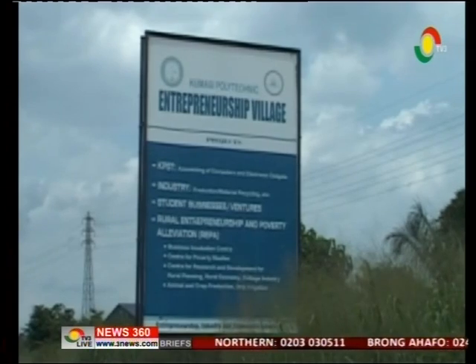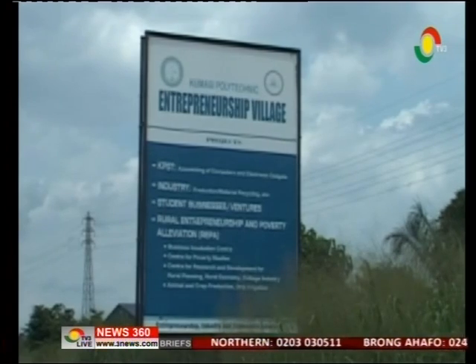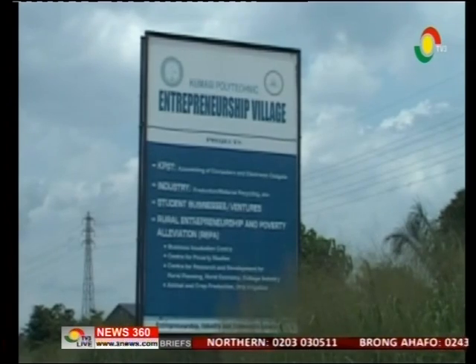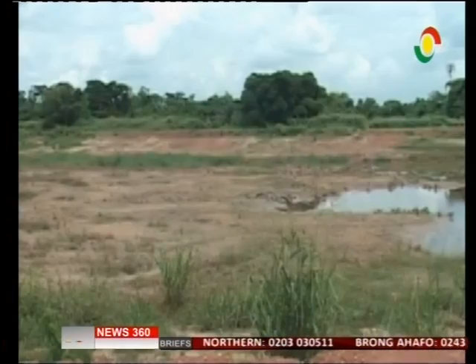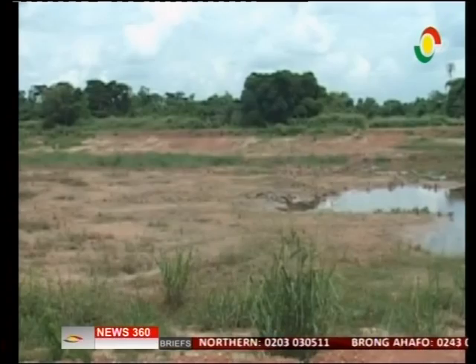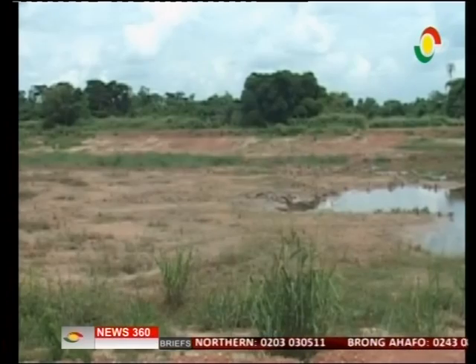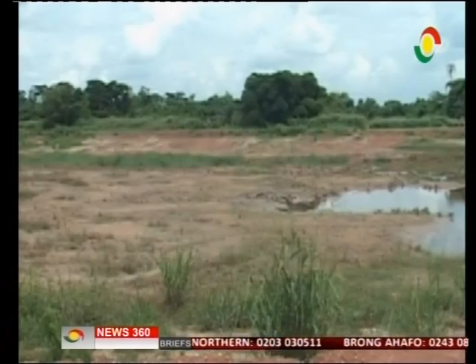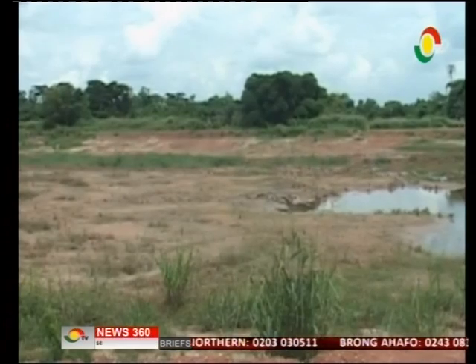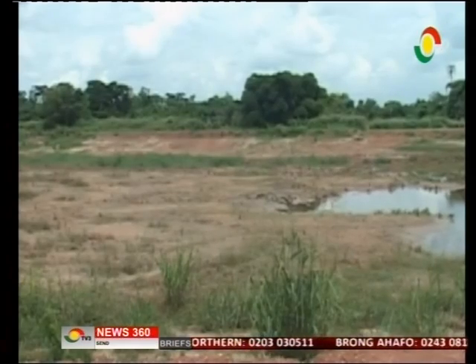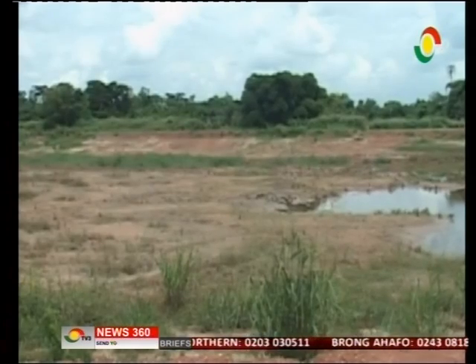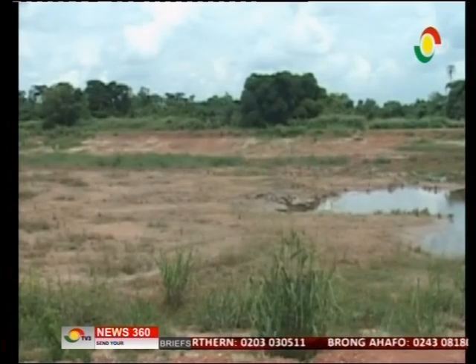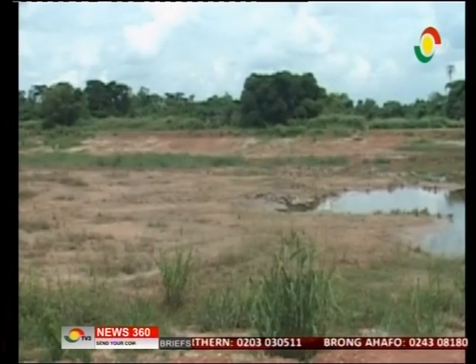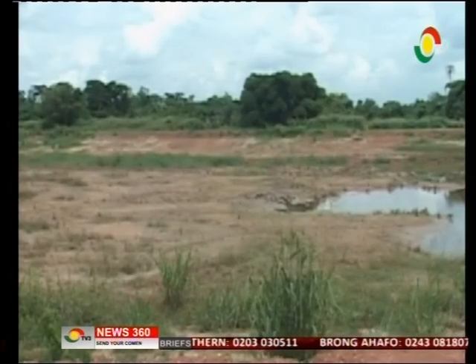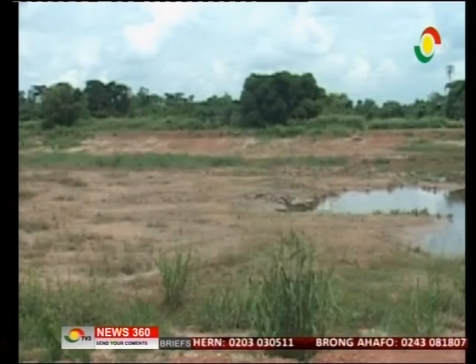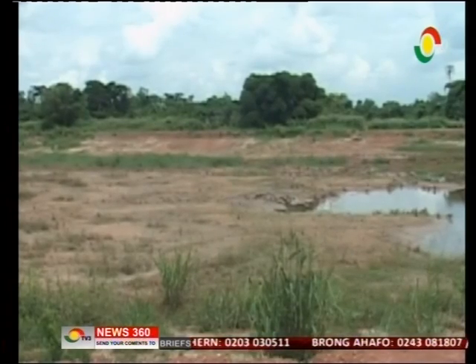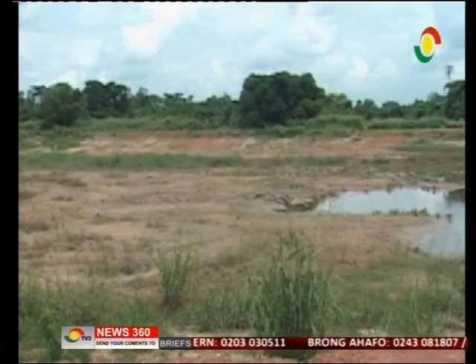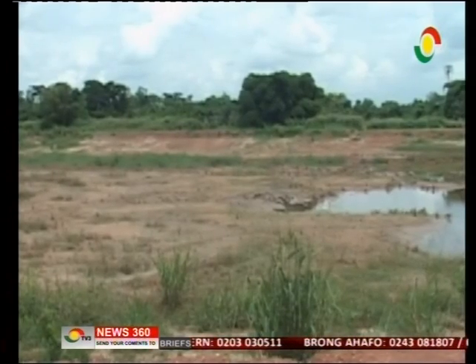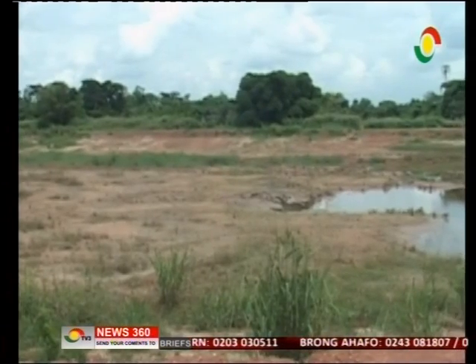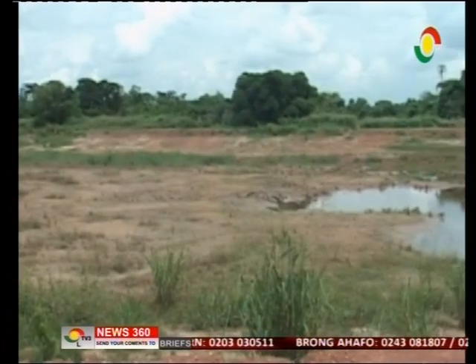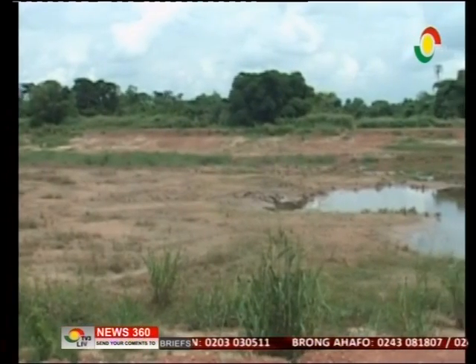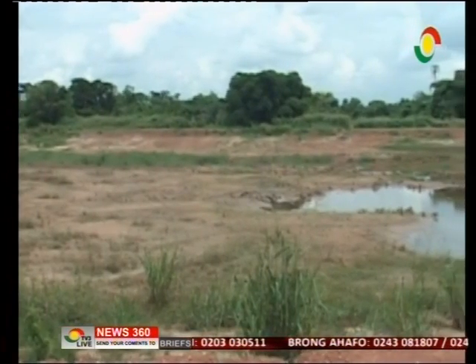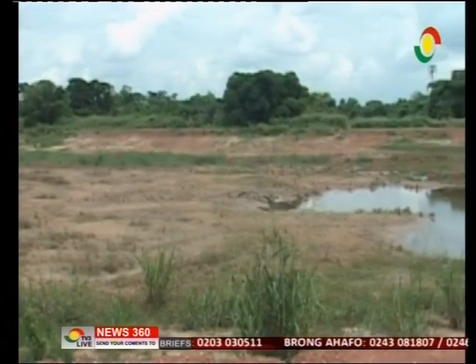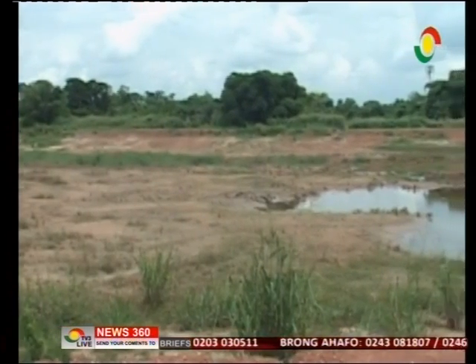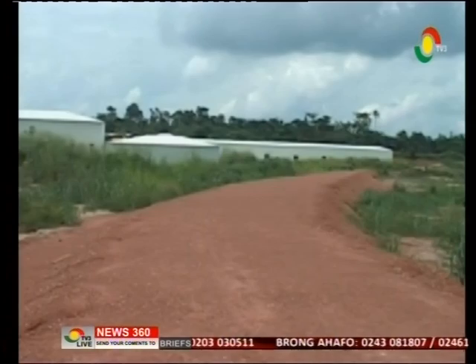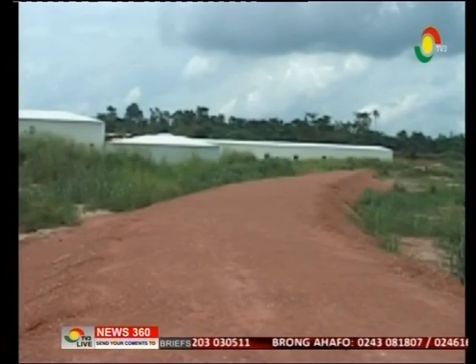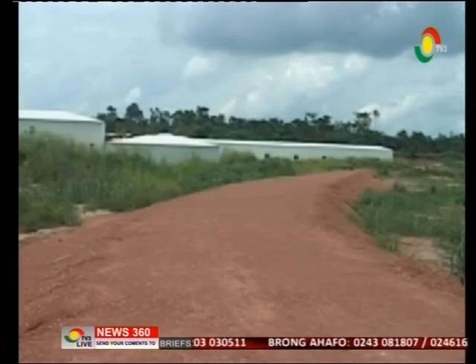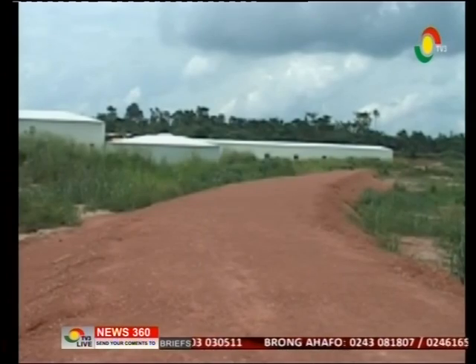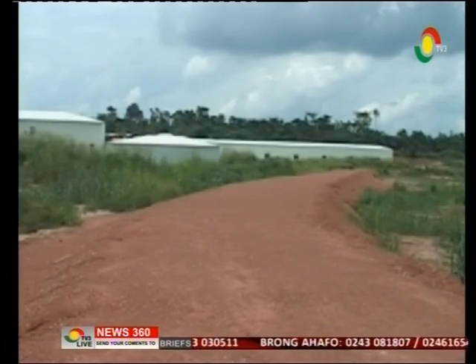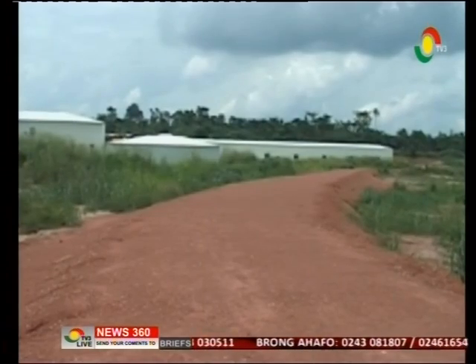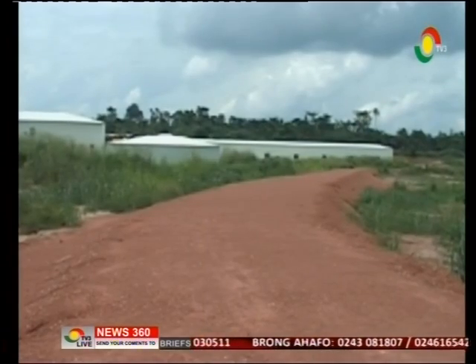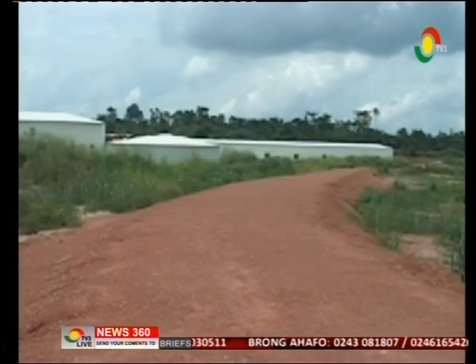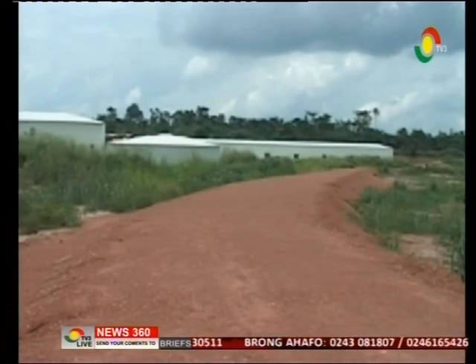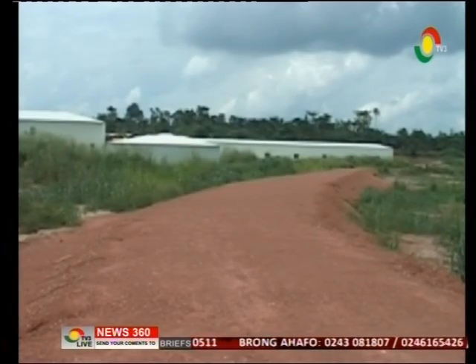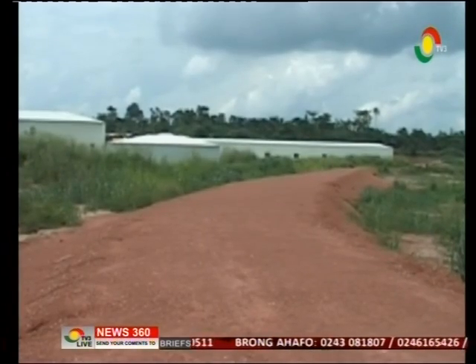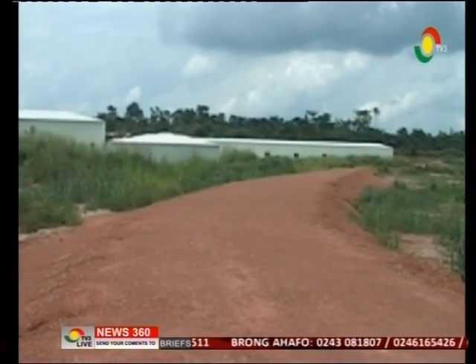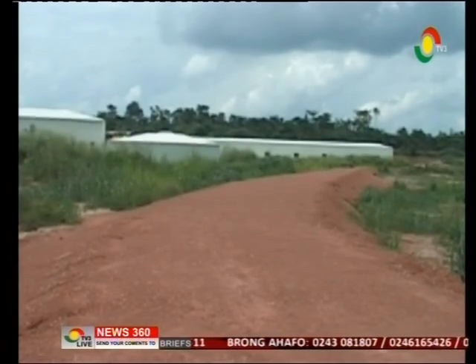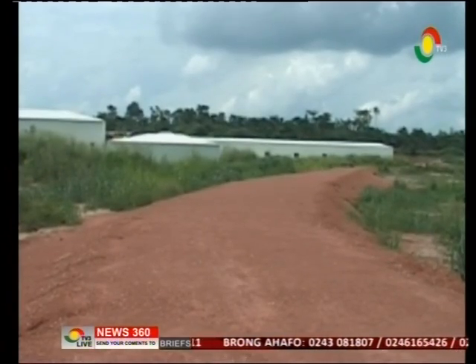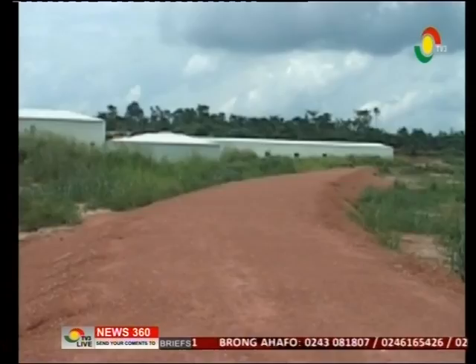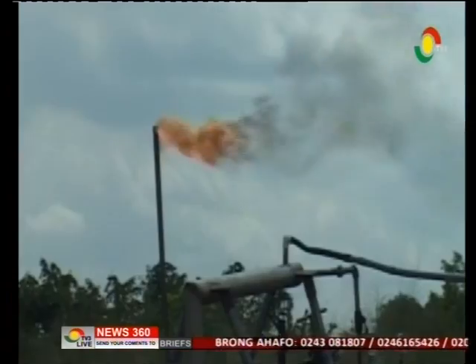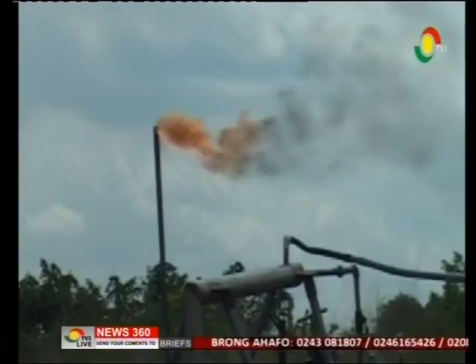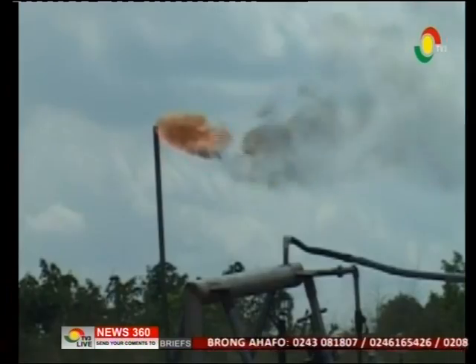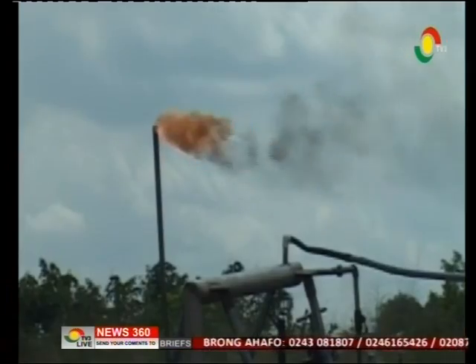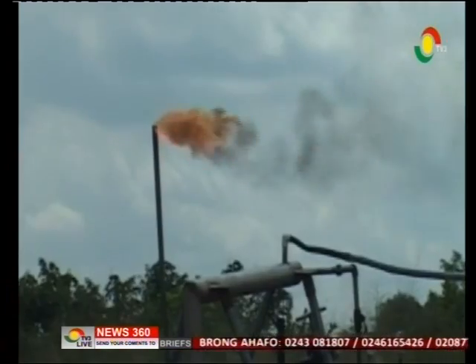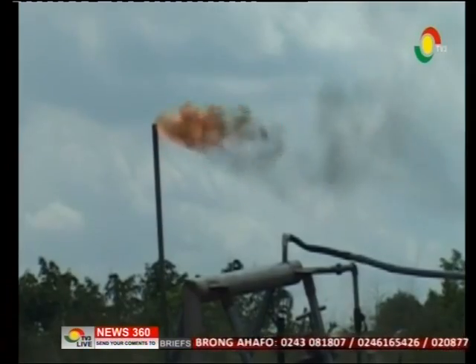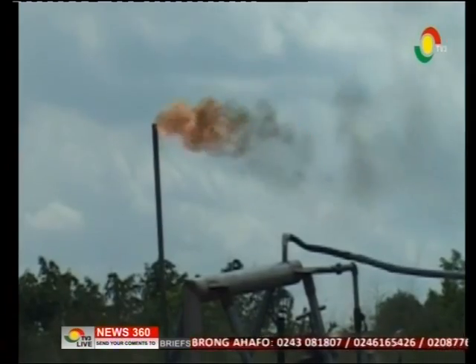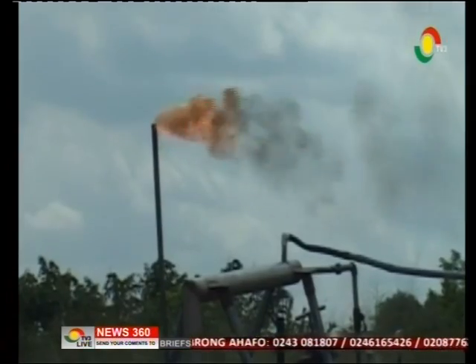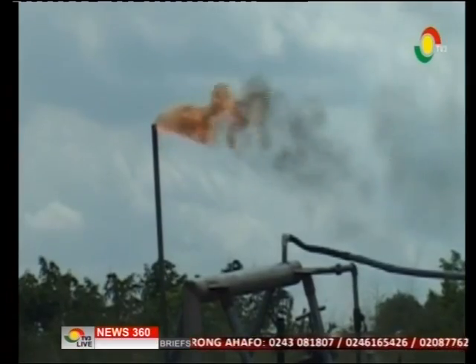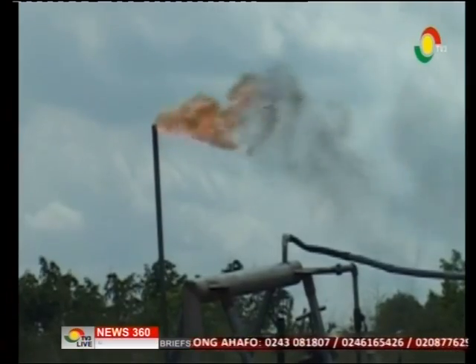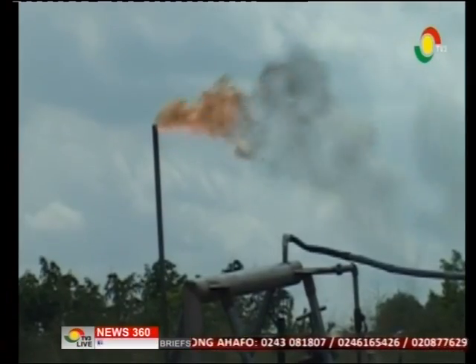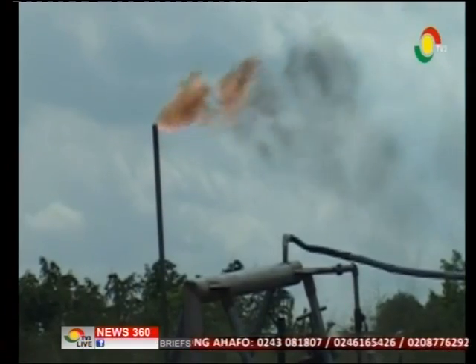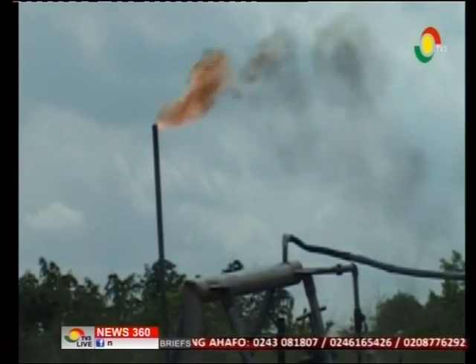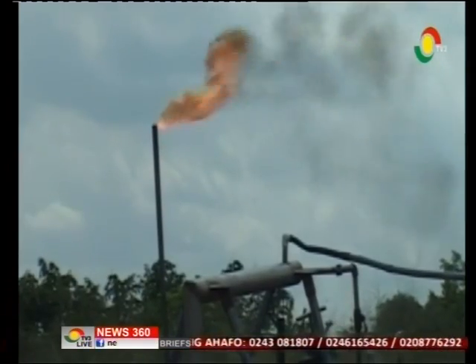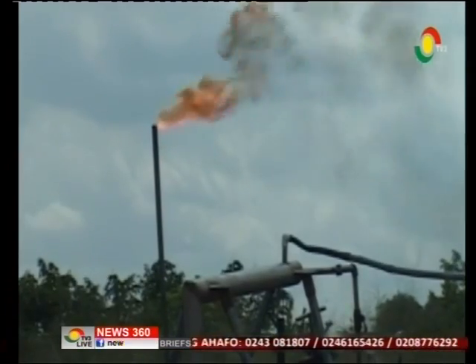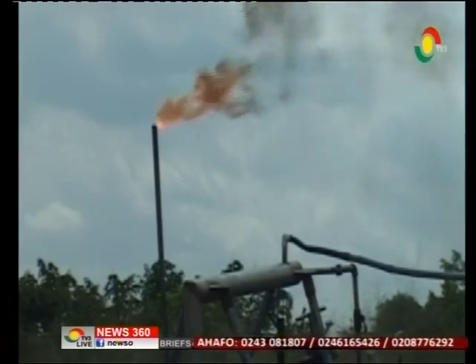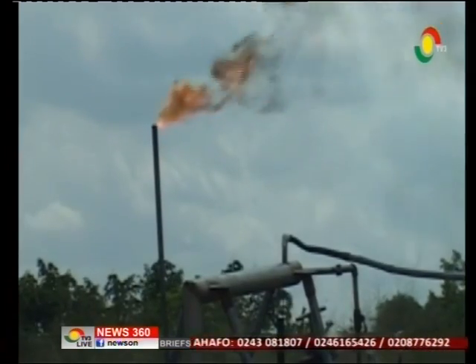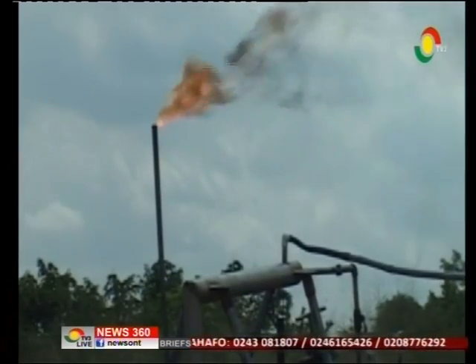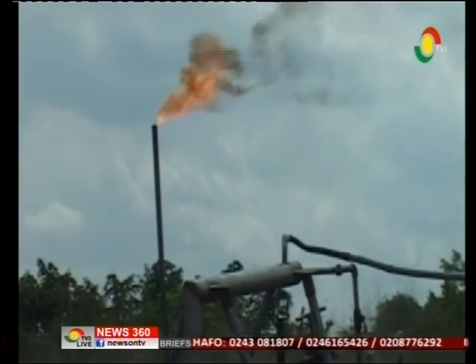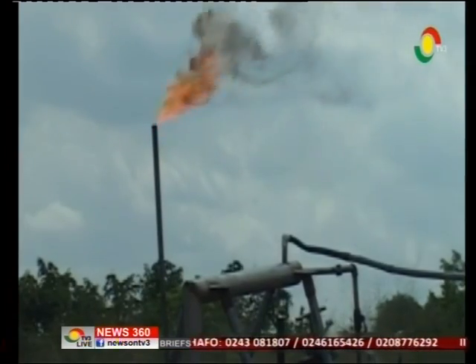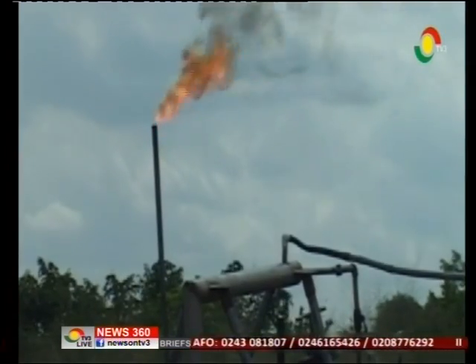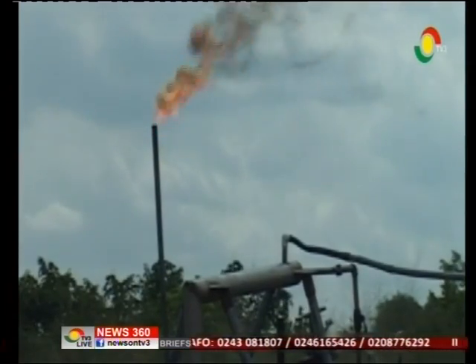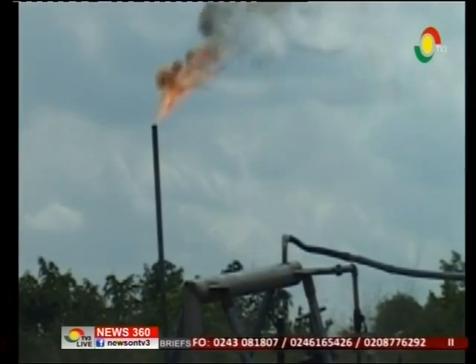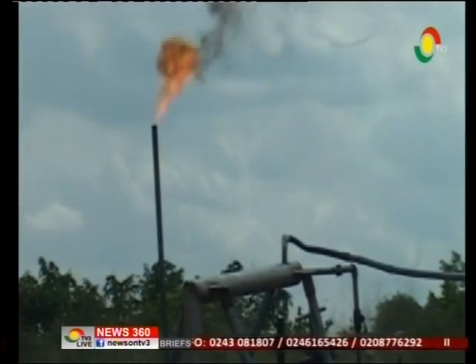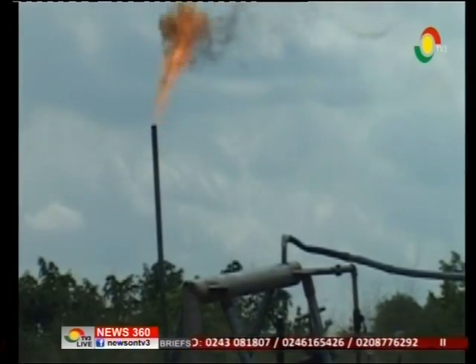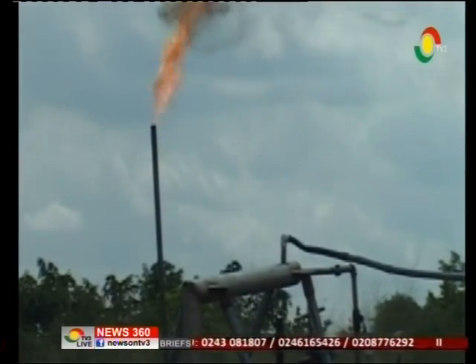Already, a 200-acre entrepreneur village at Piase in the Bosomtwe district of the Ashanti region has a roadmap for the innovation.